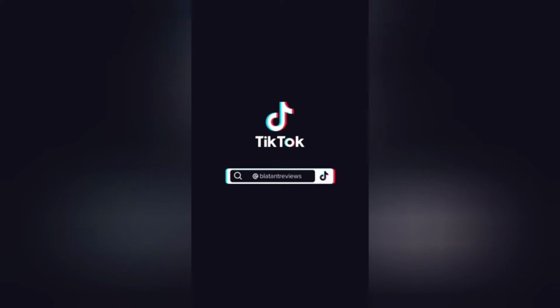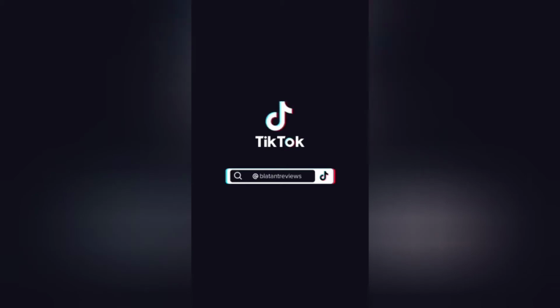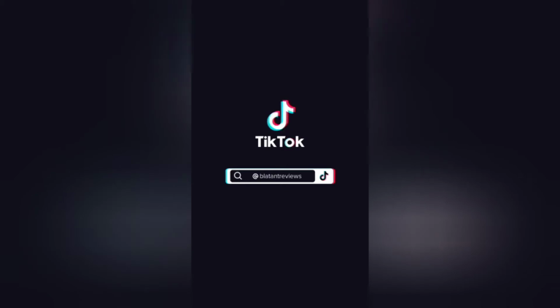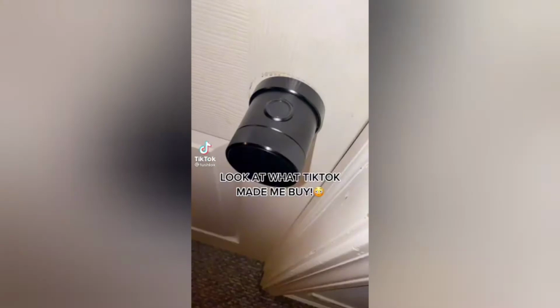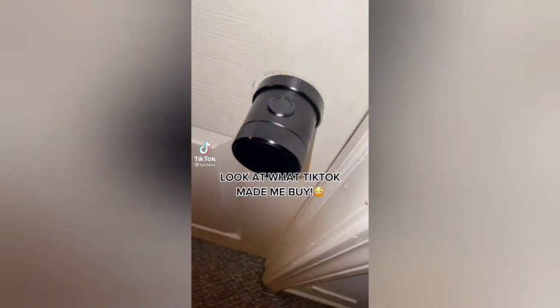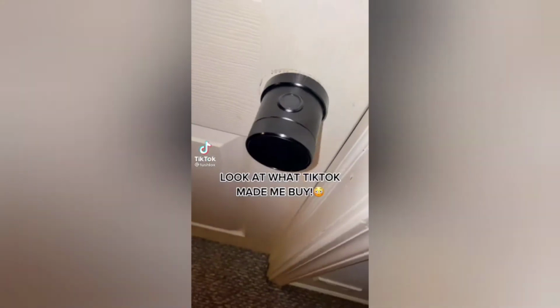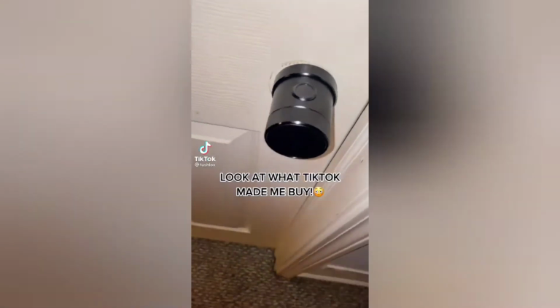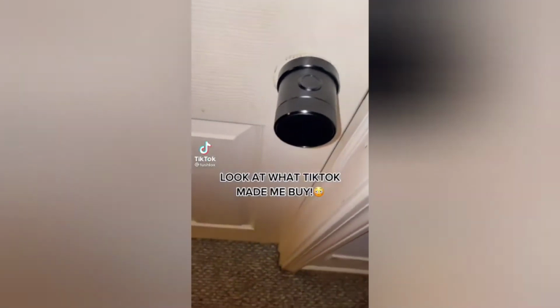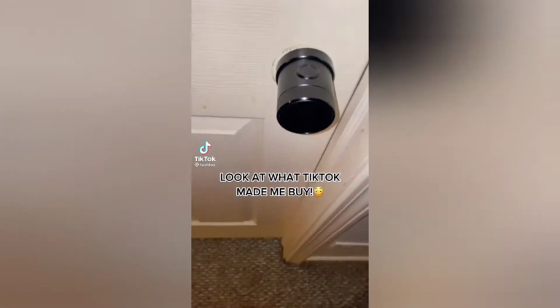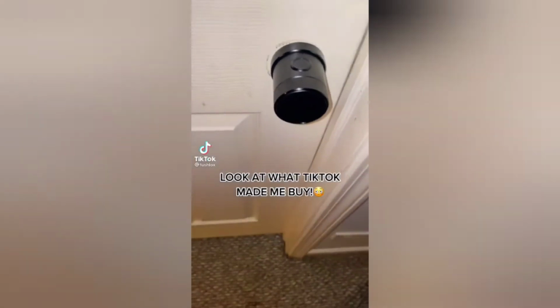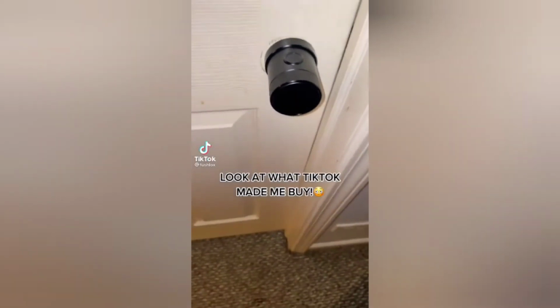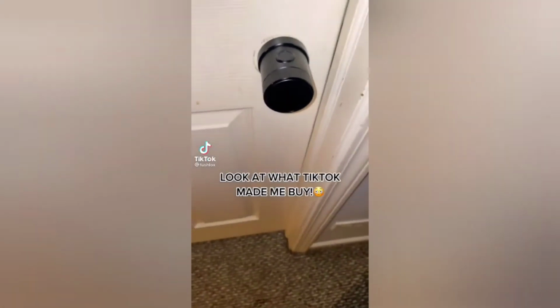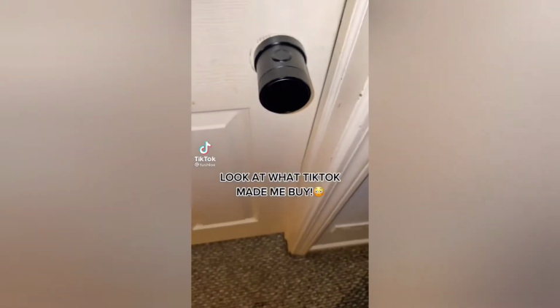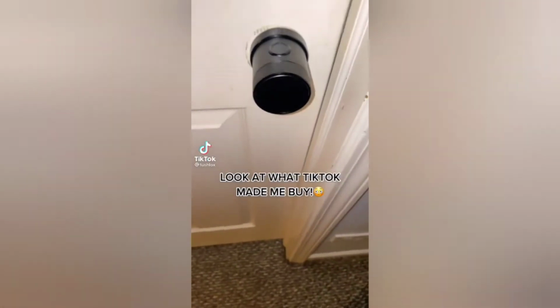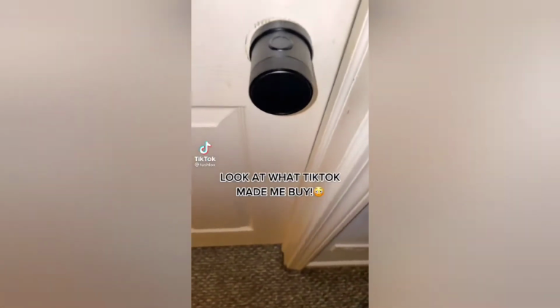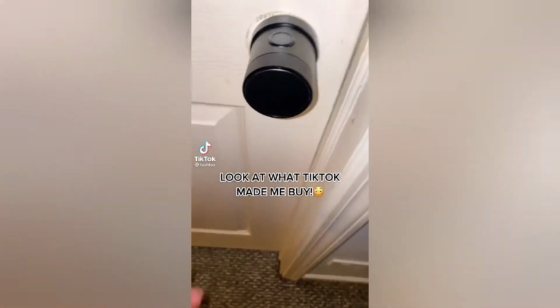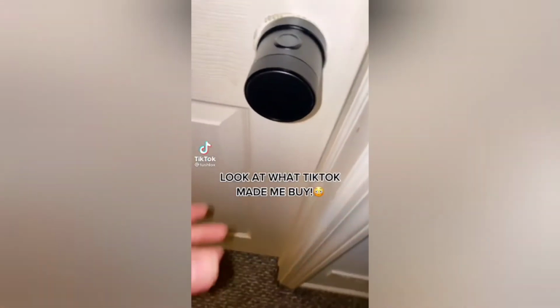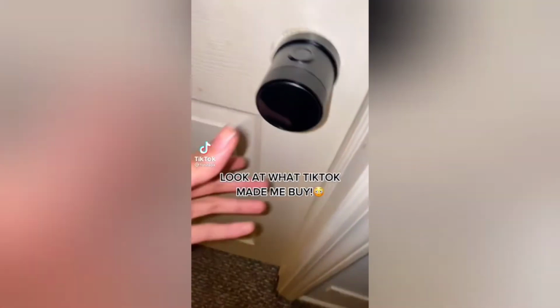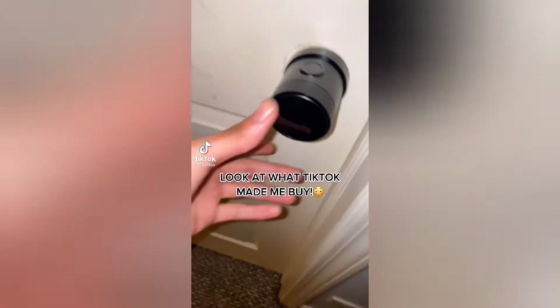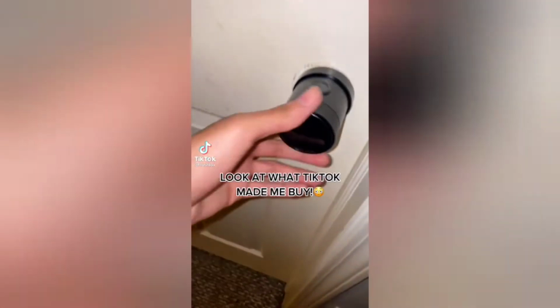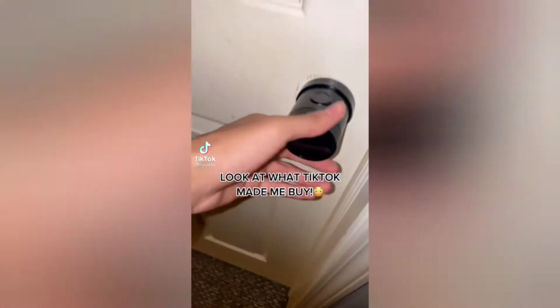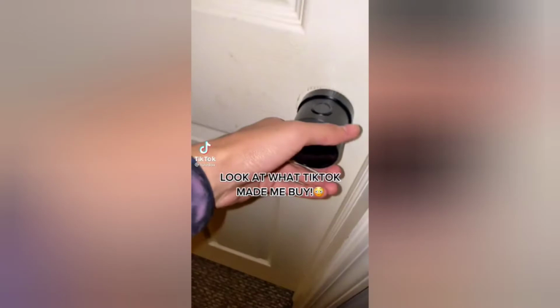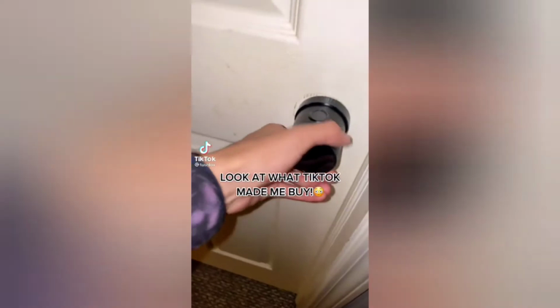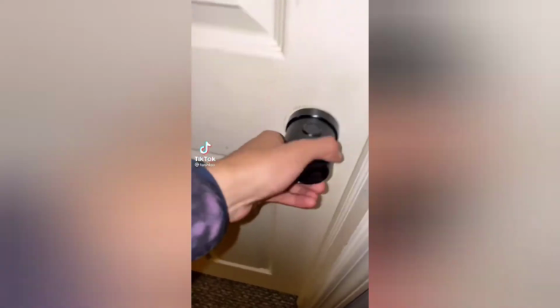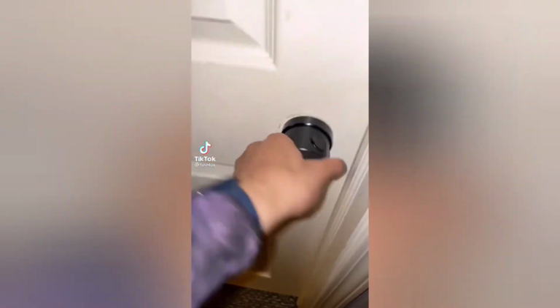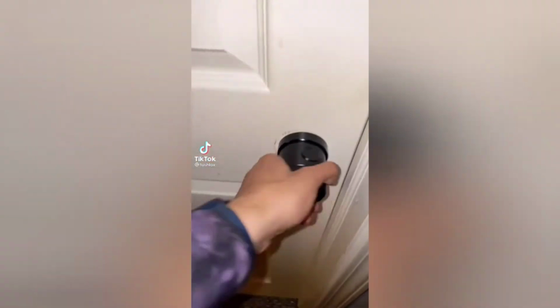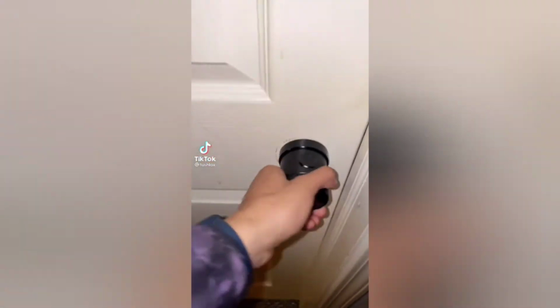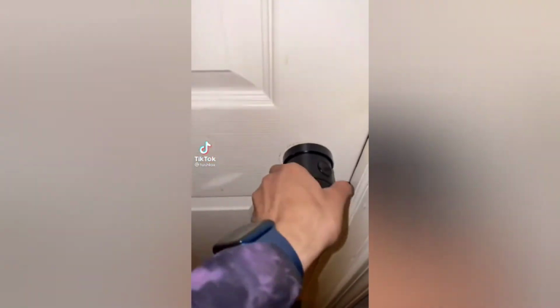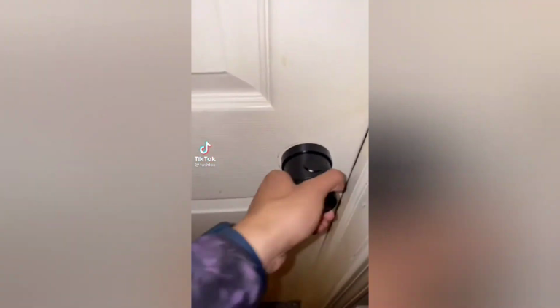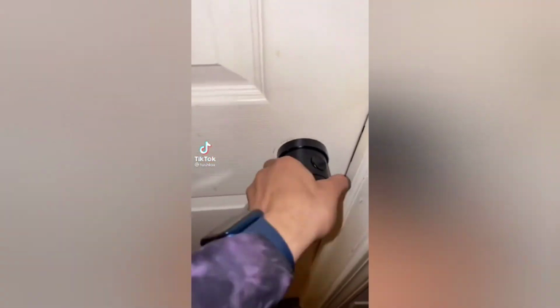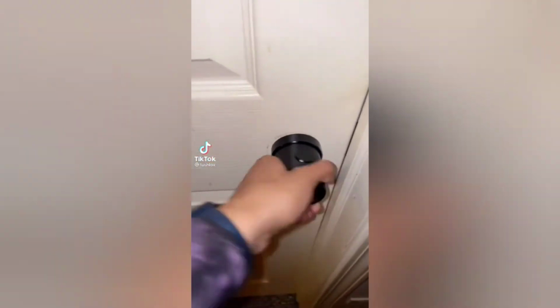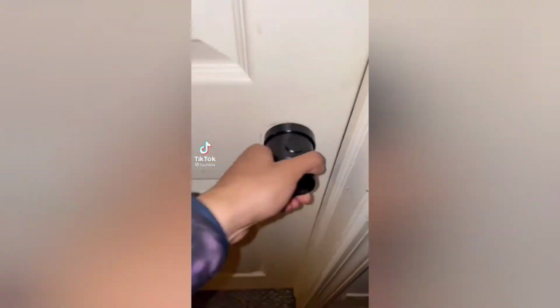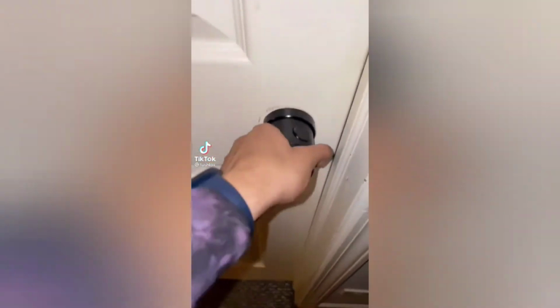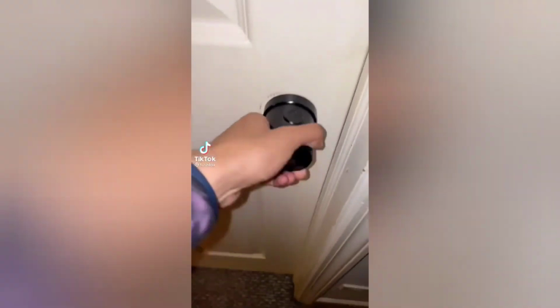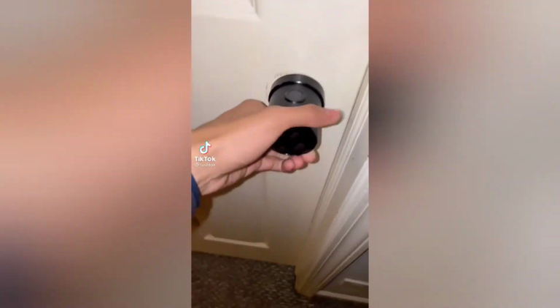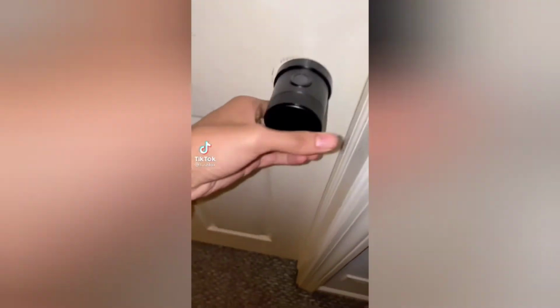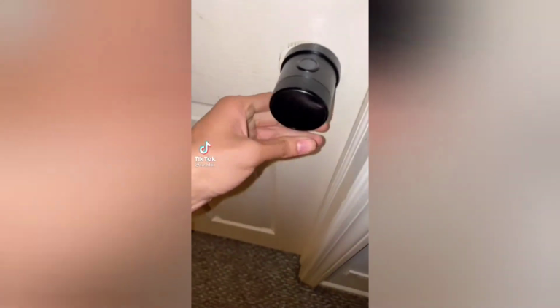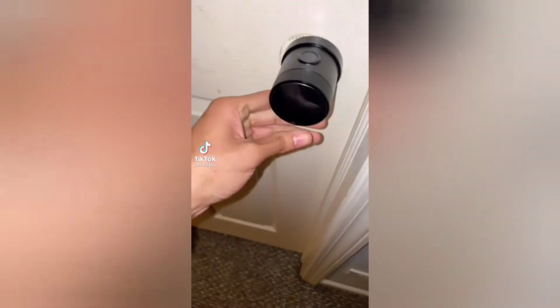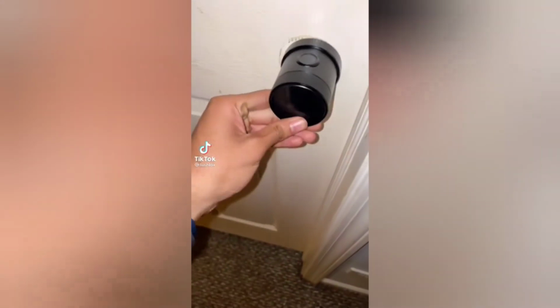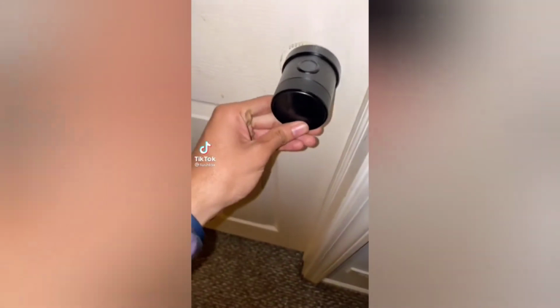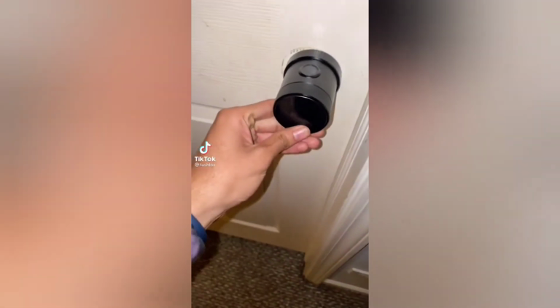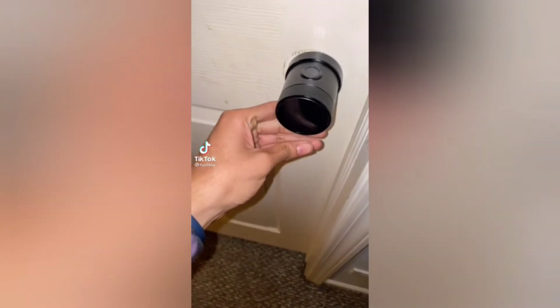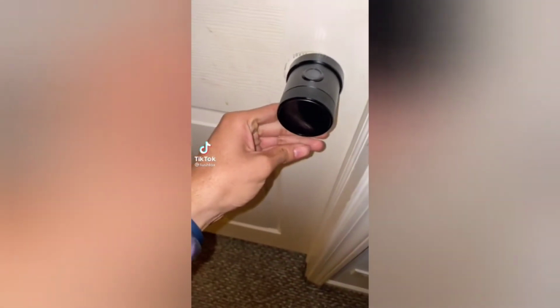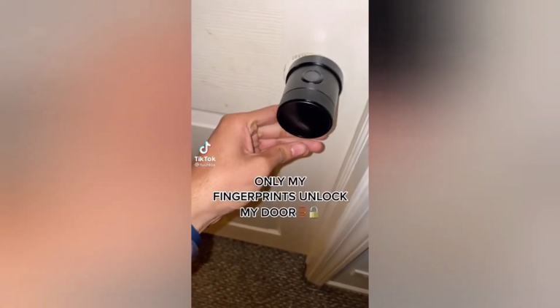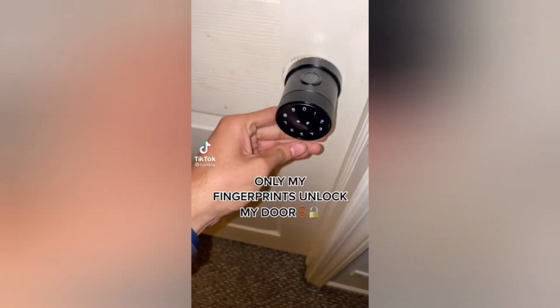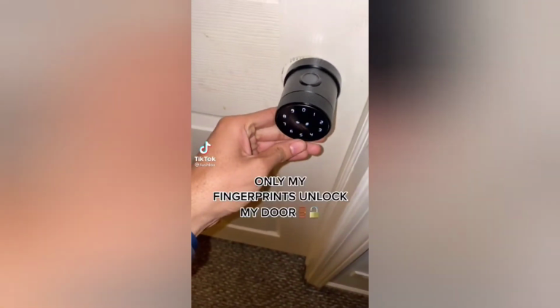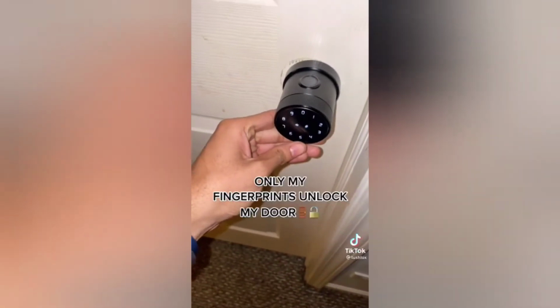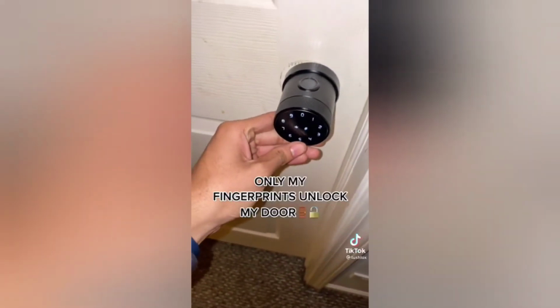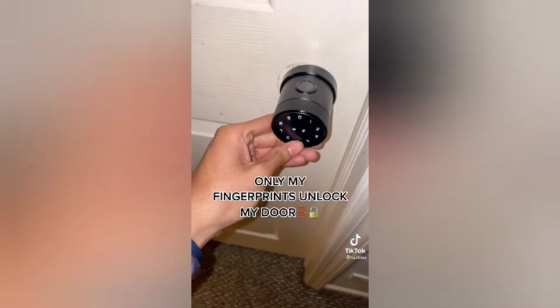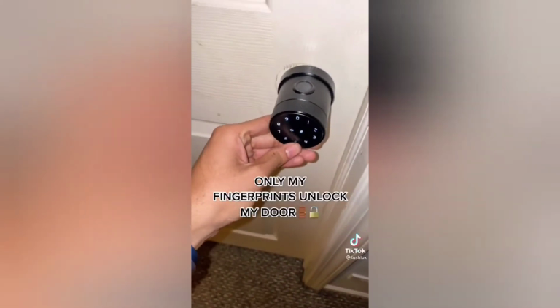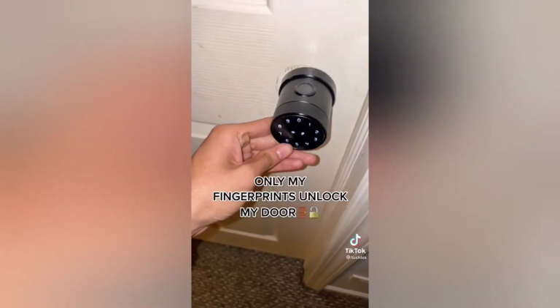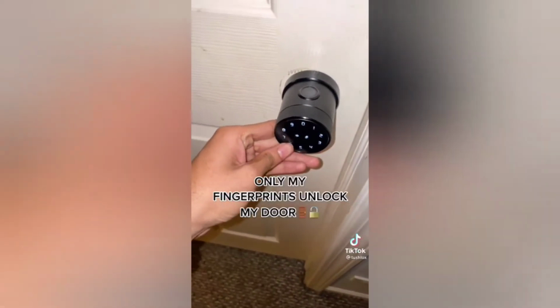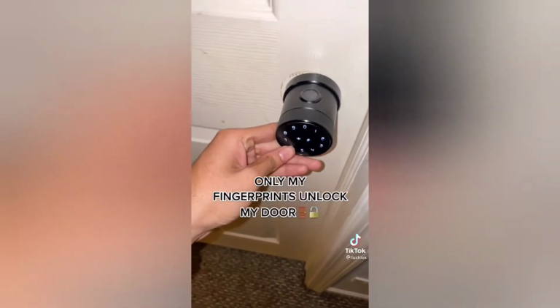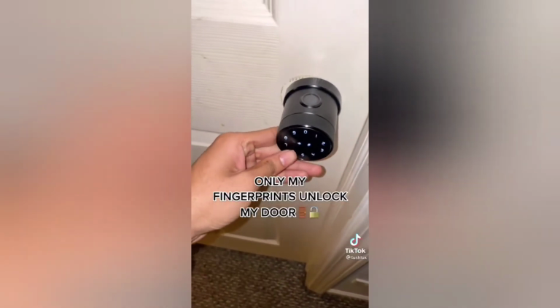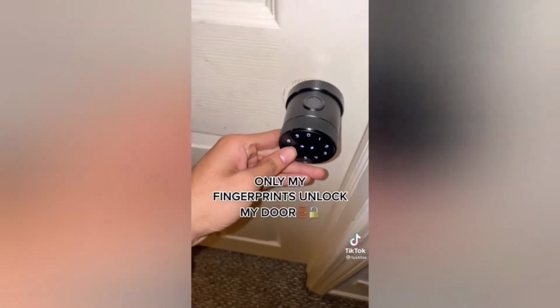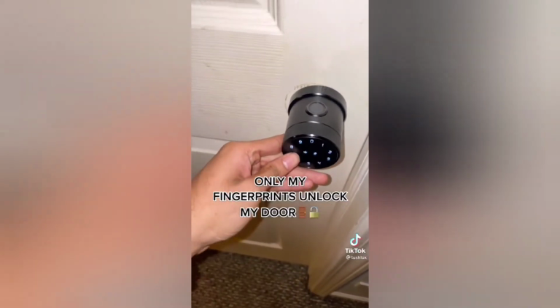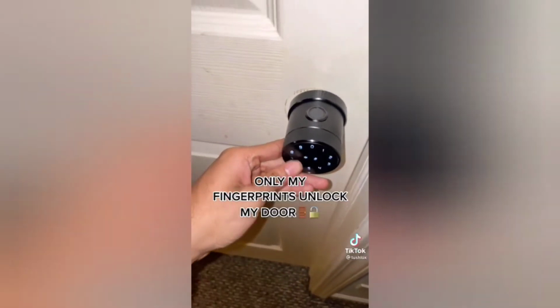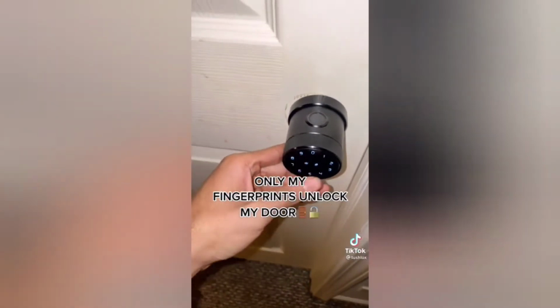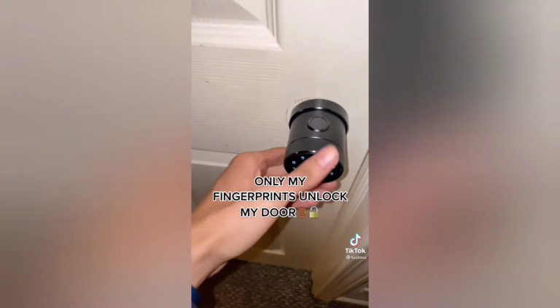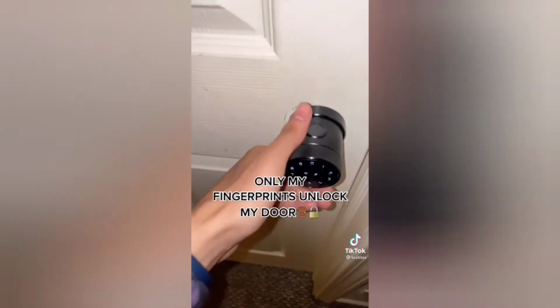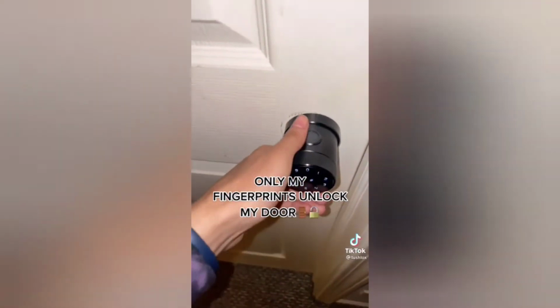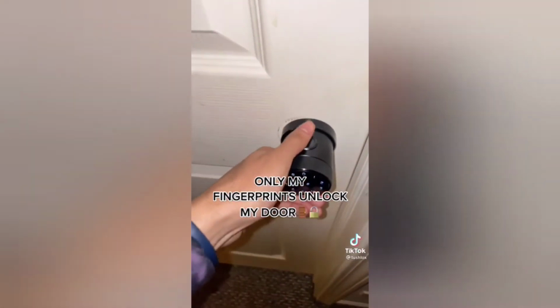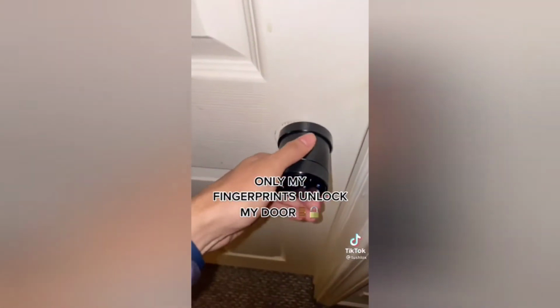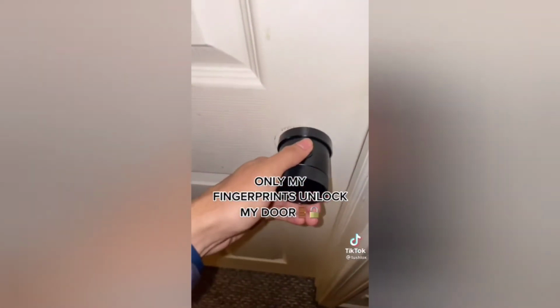Look at what TikTok made me buy. Only my fingerprints unlock my door.